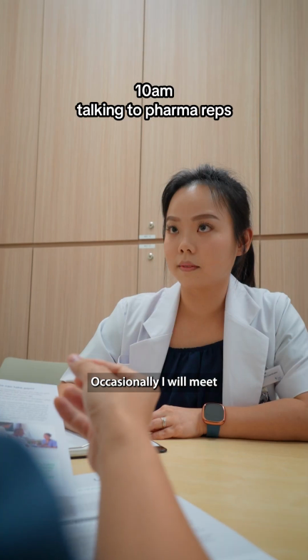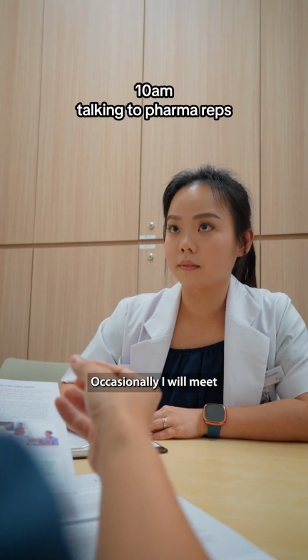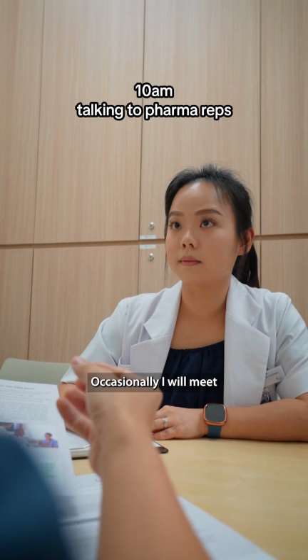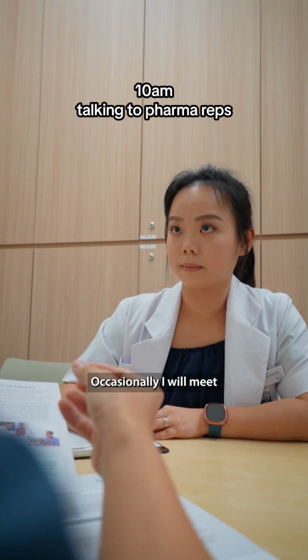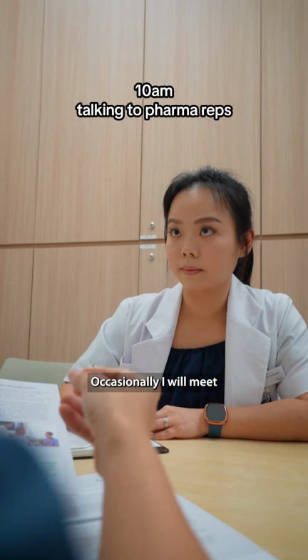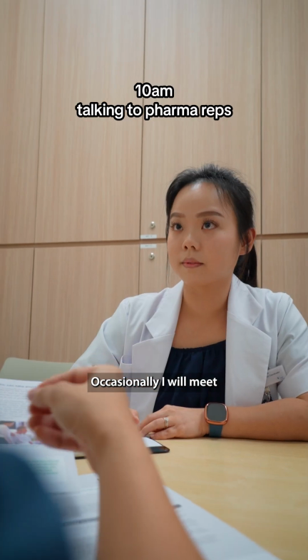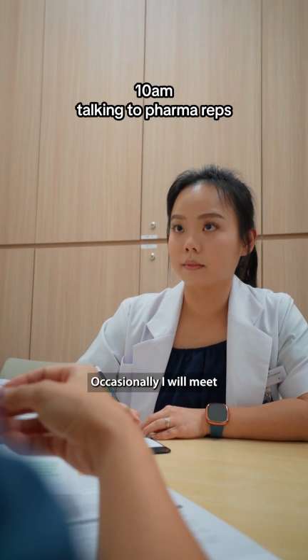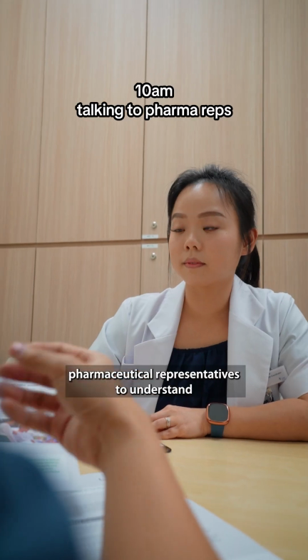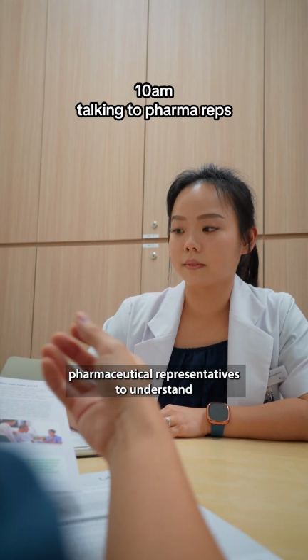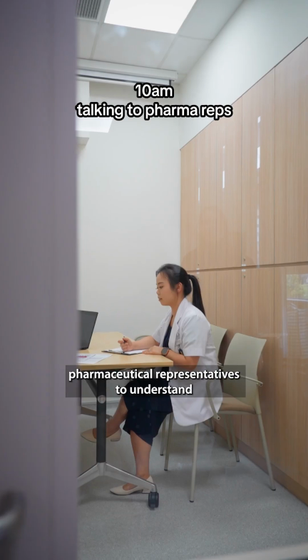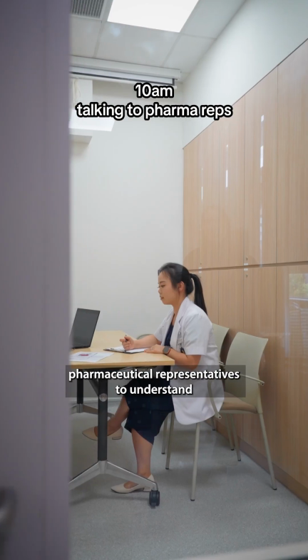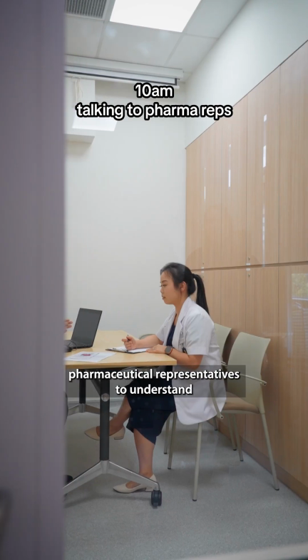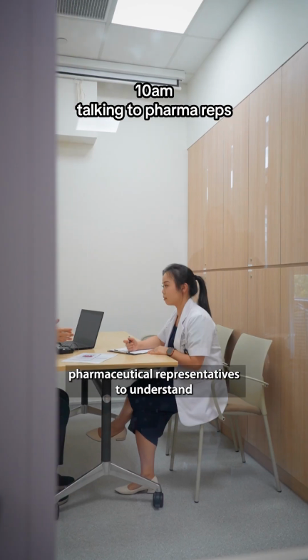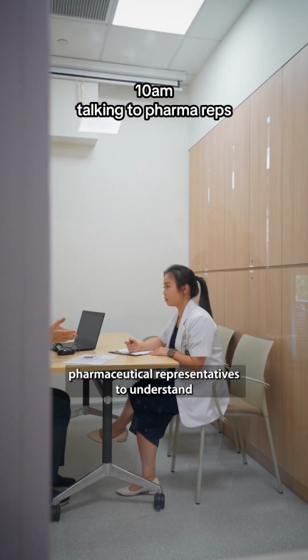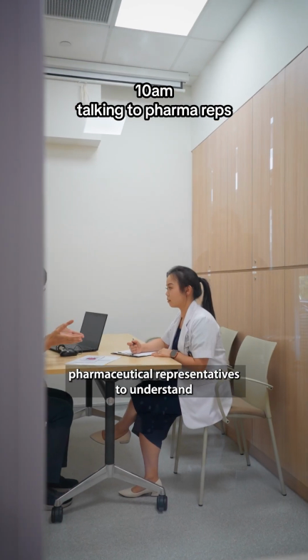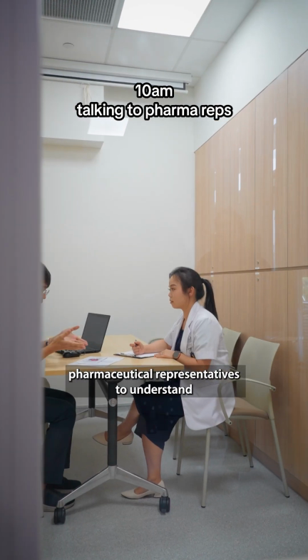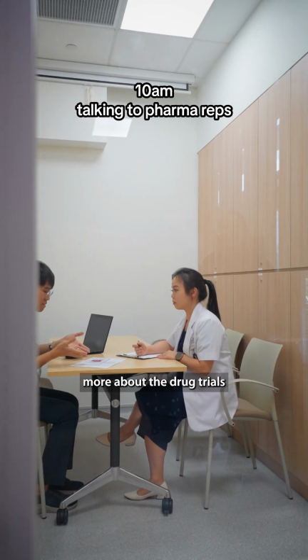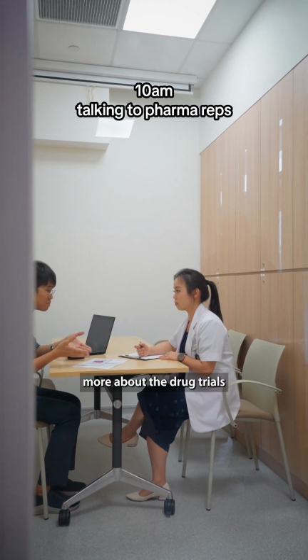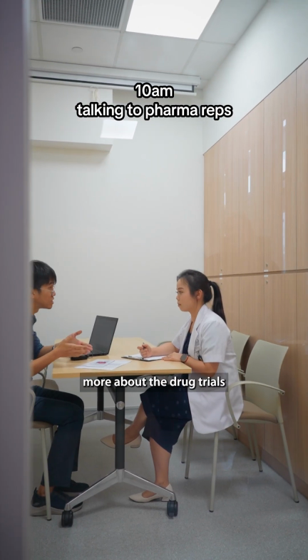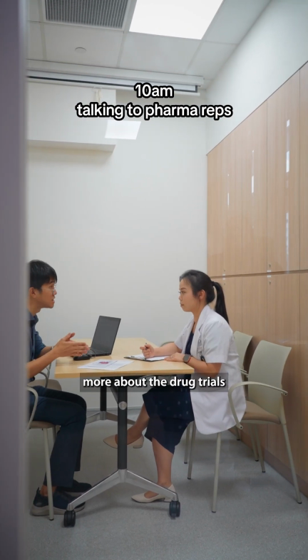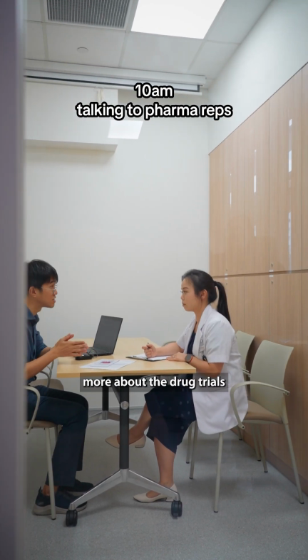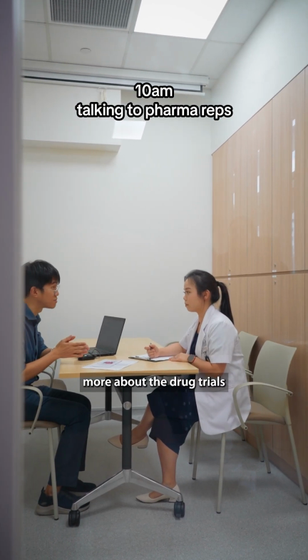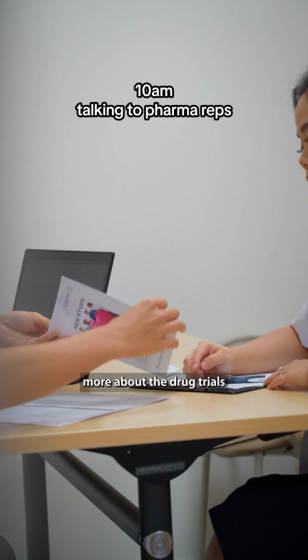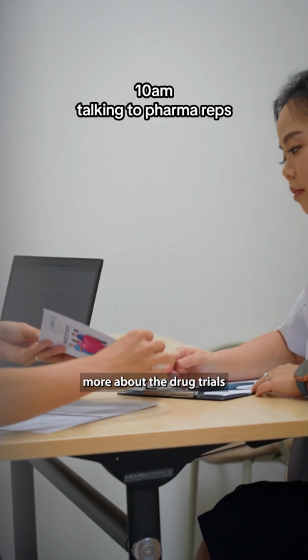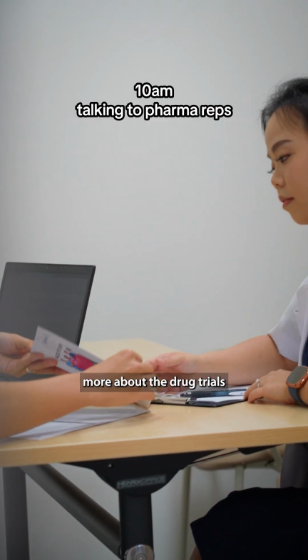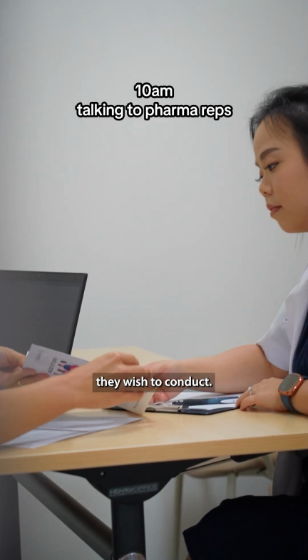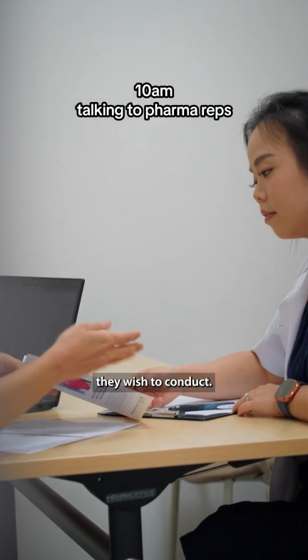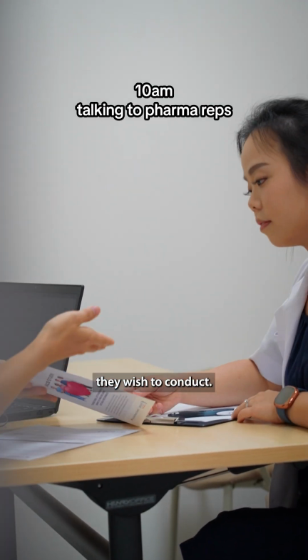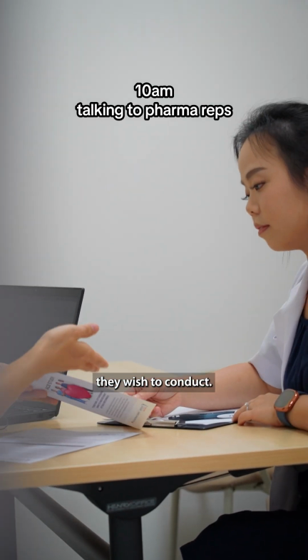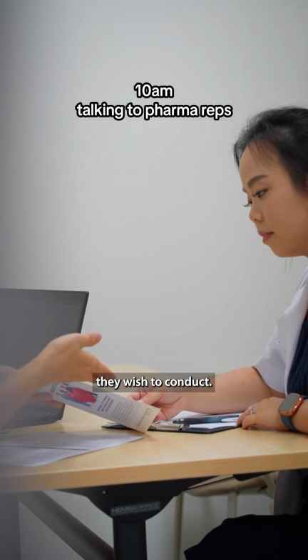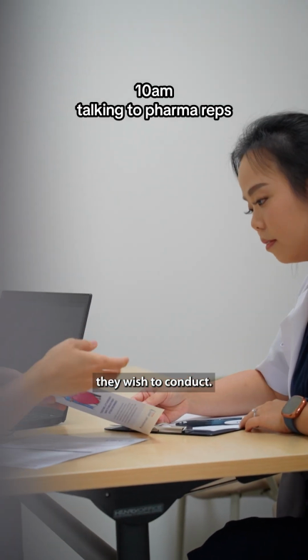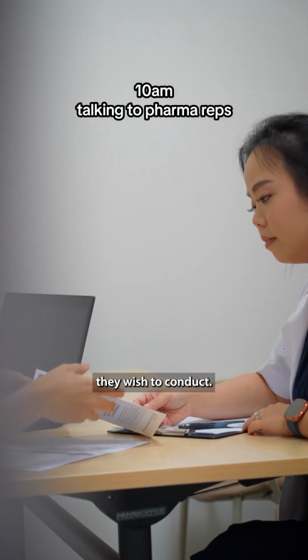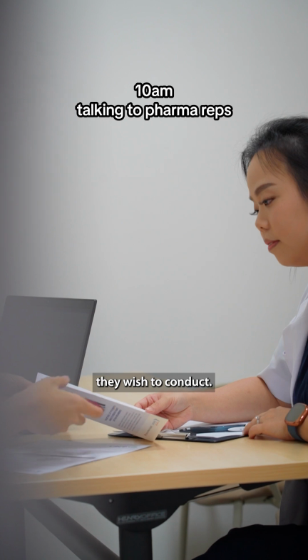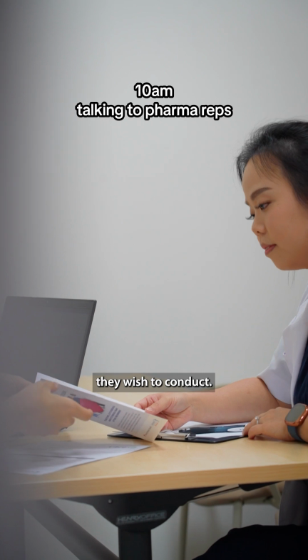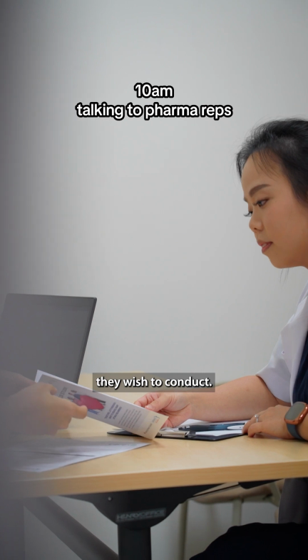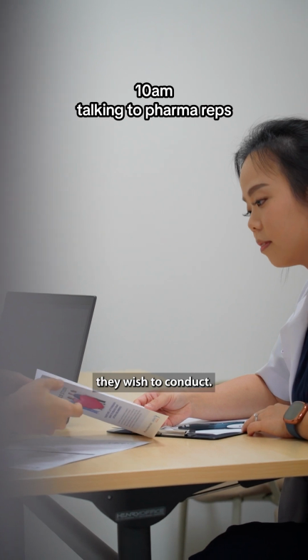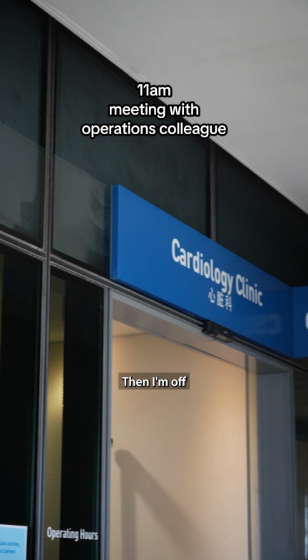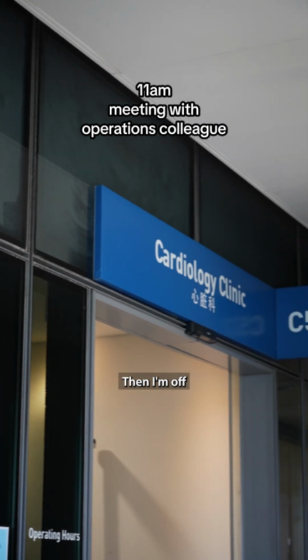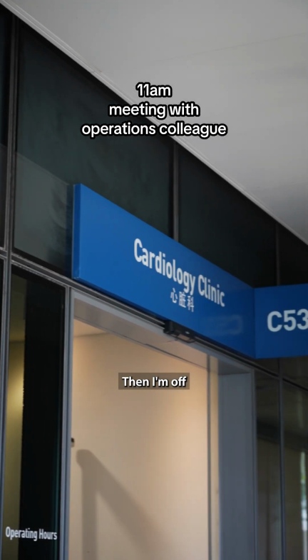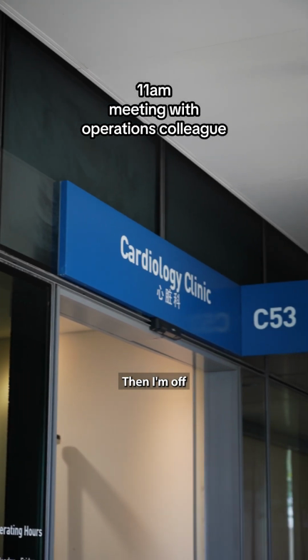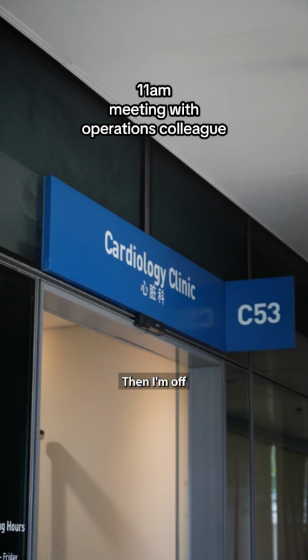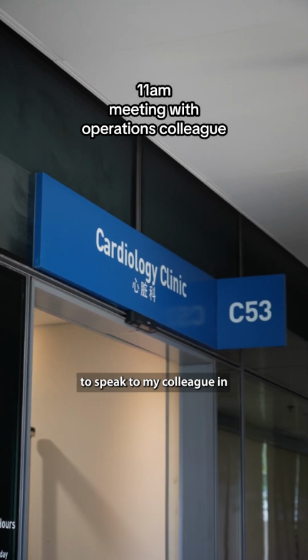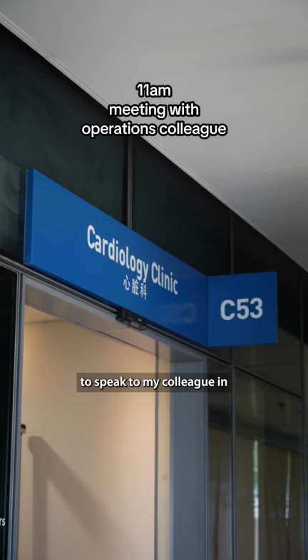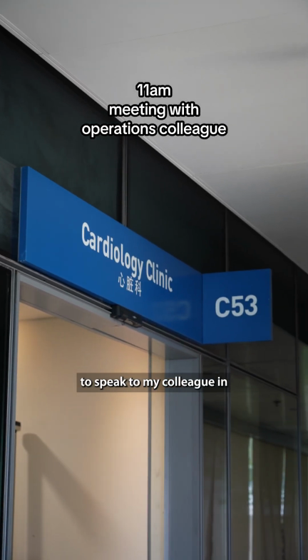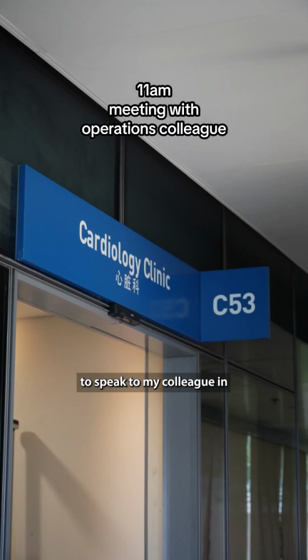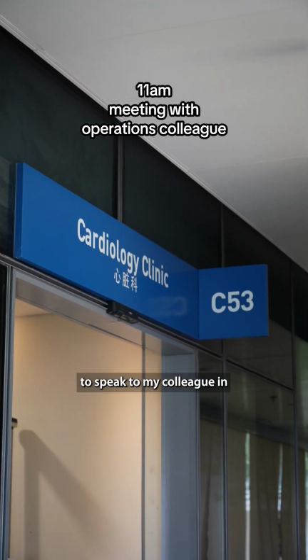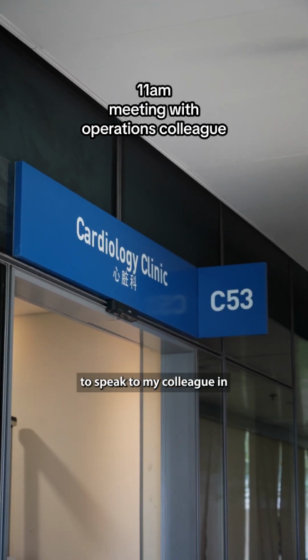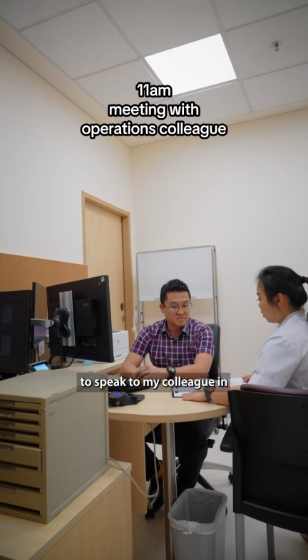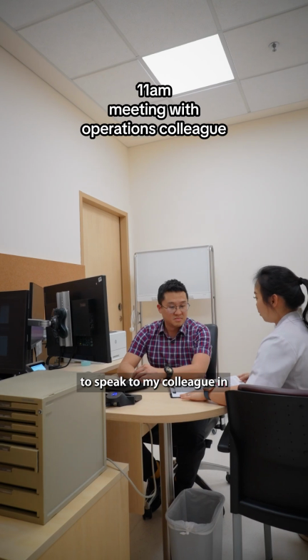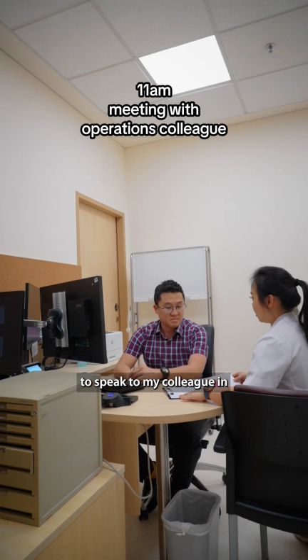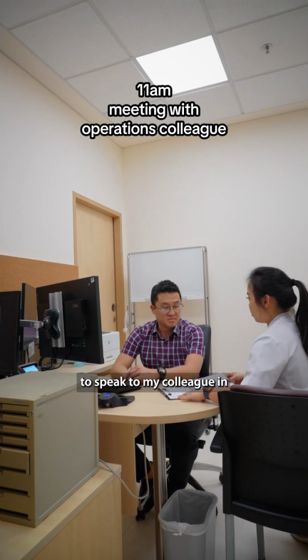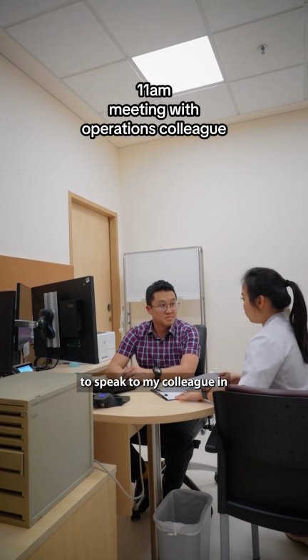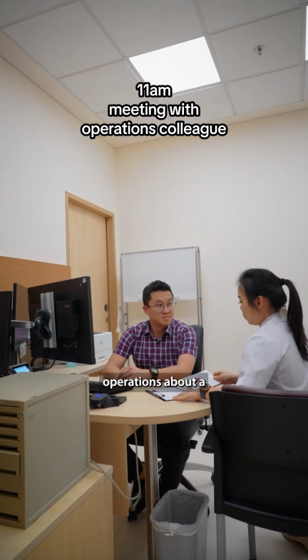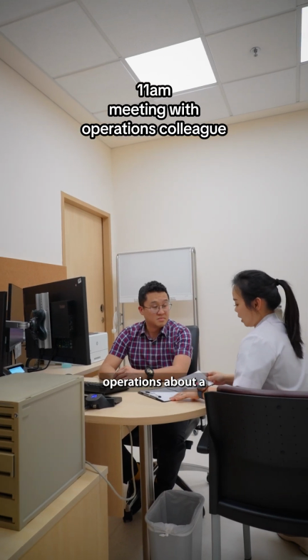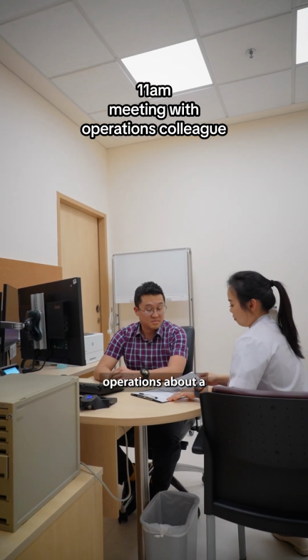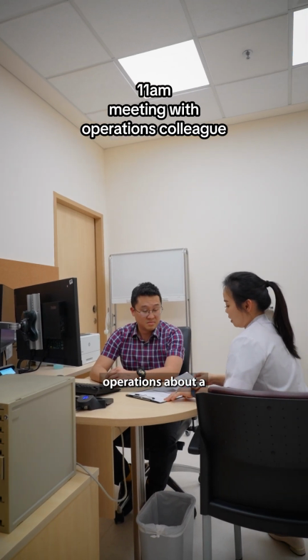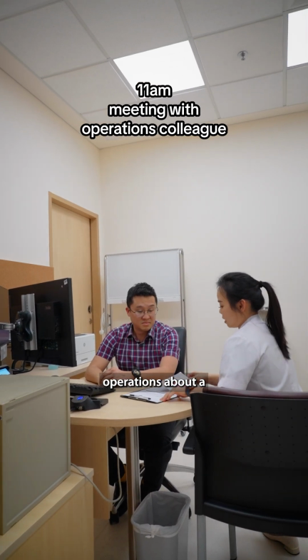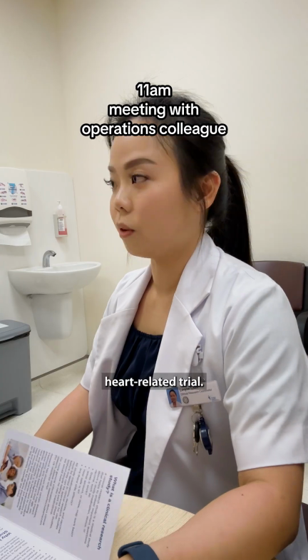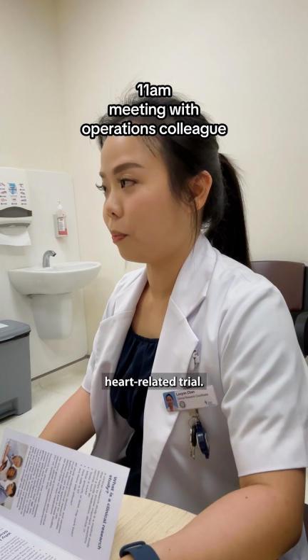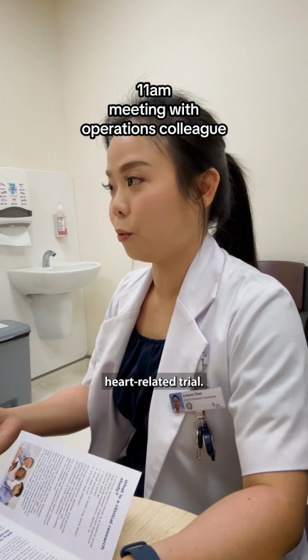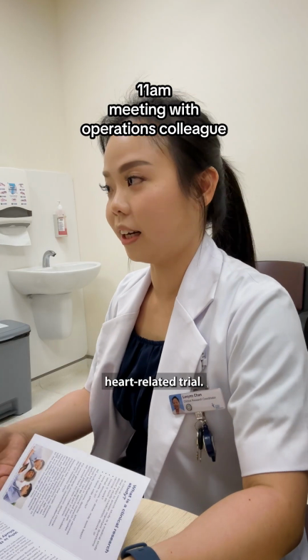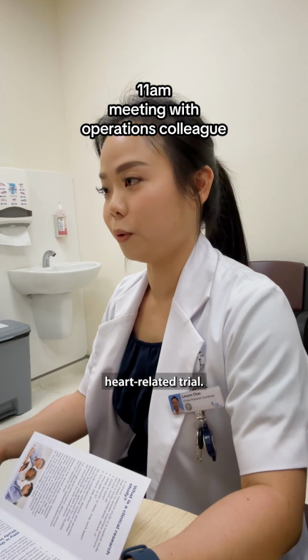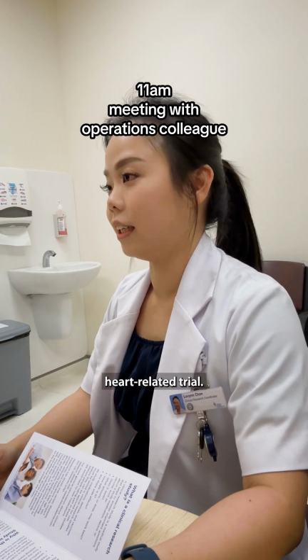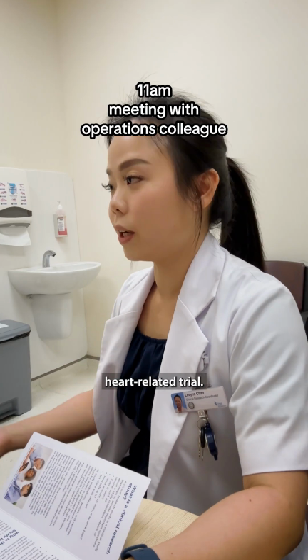Occasionally, I will meet pharma reps to understand more about the drug trials they wish to conduct. Then I'm off to speak to my colleague in ops about a heart-related trial.